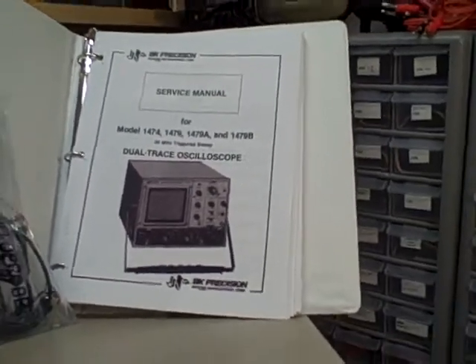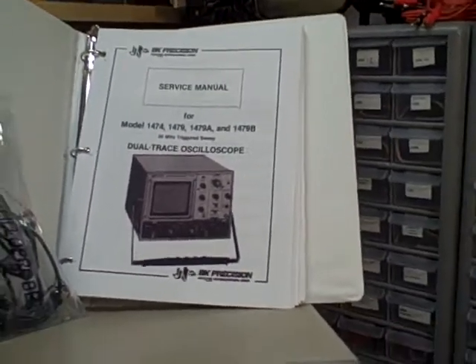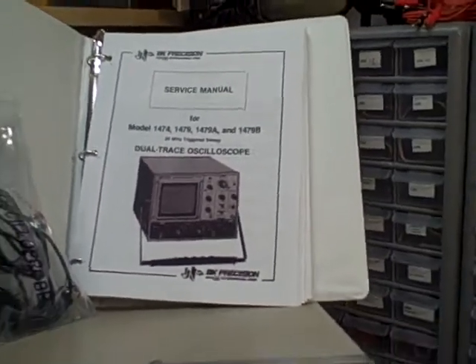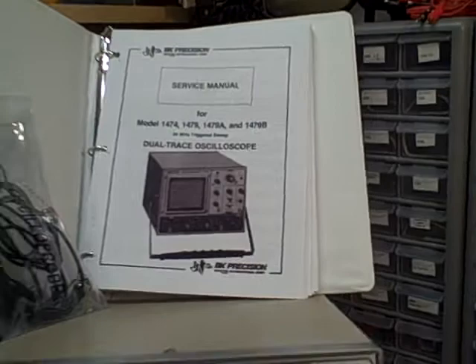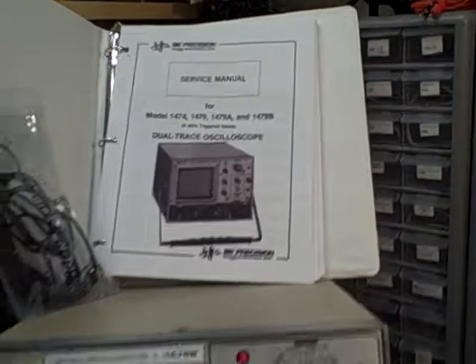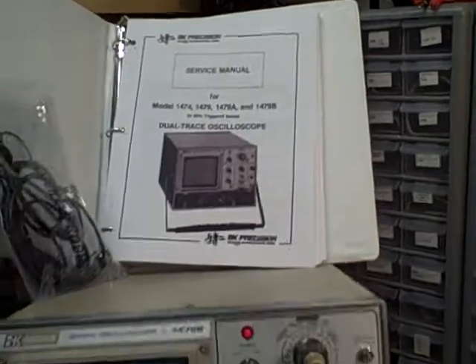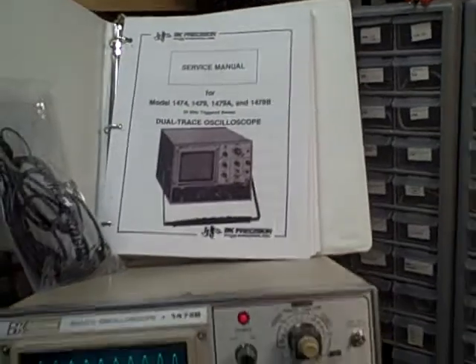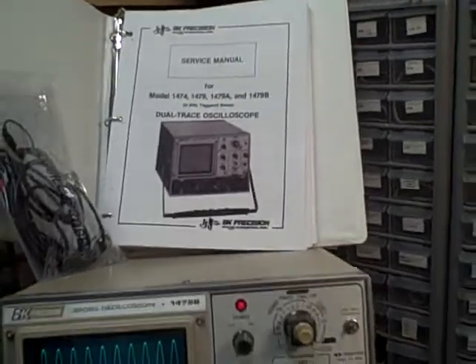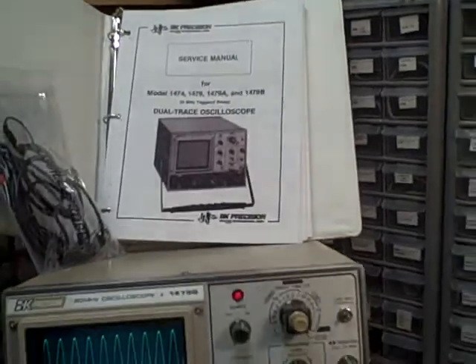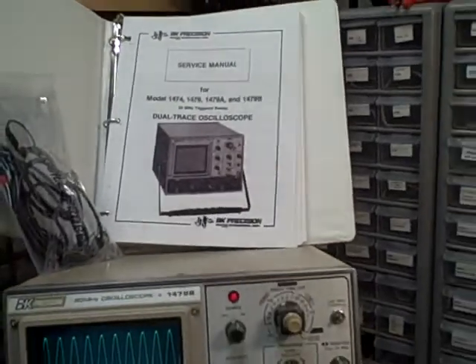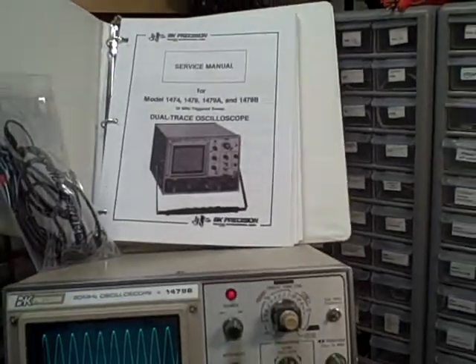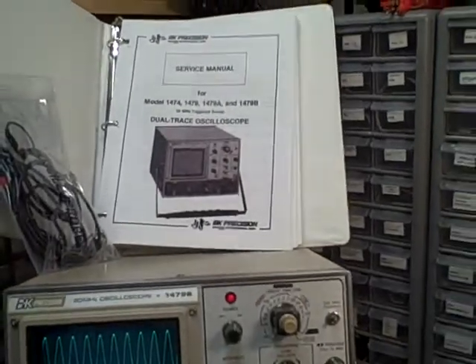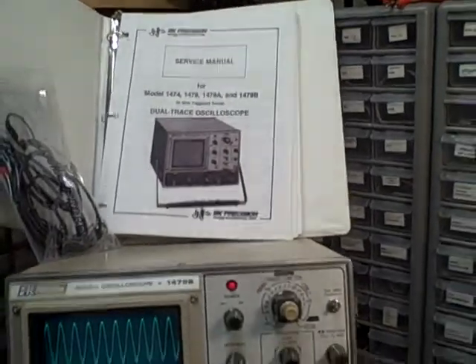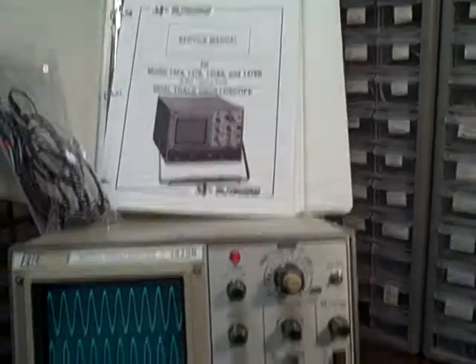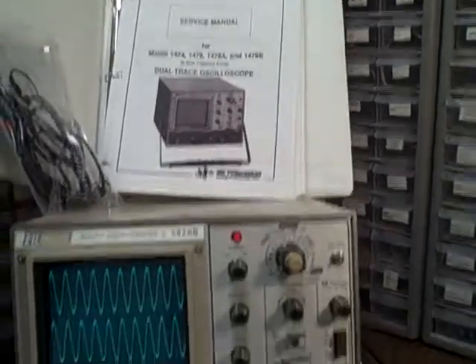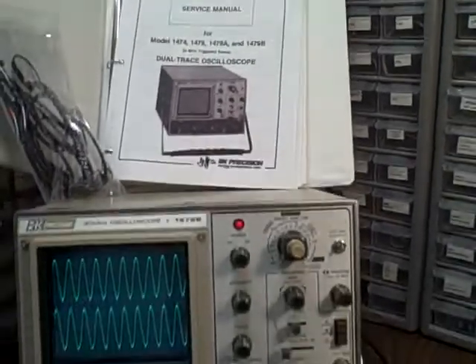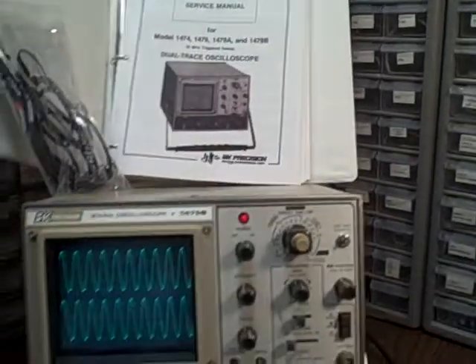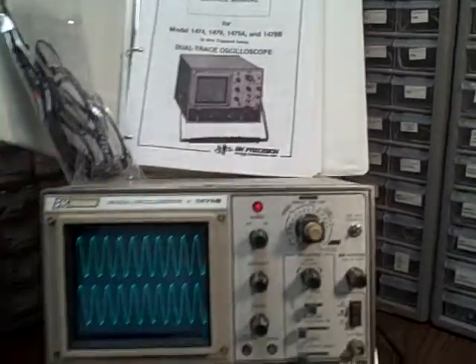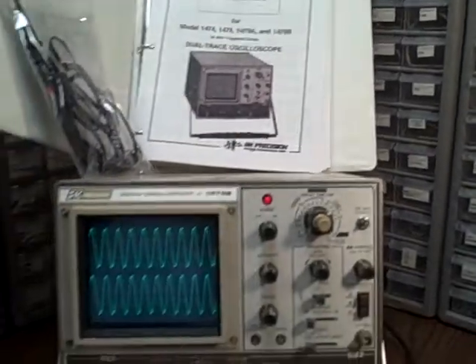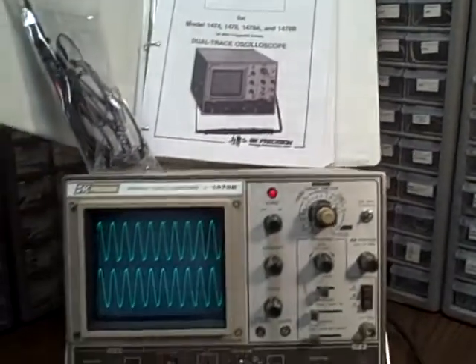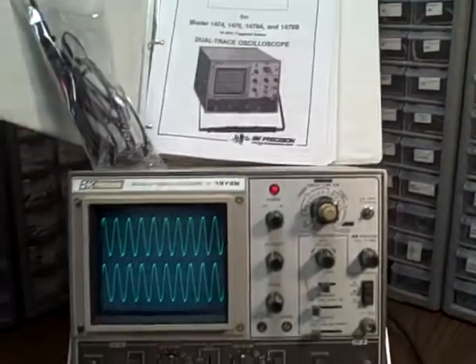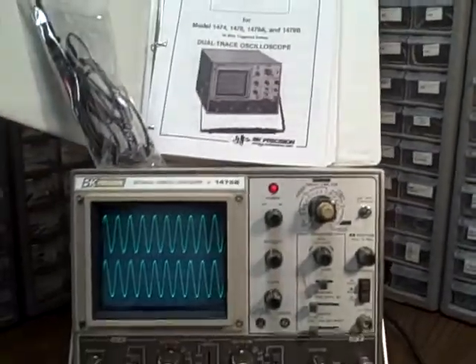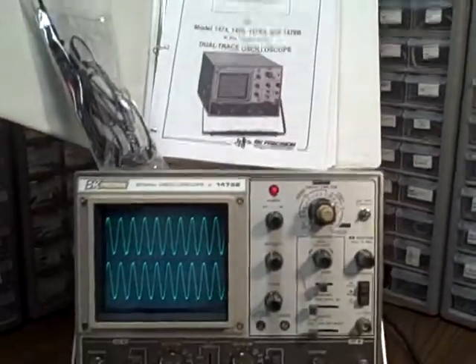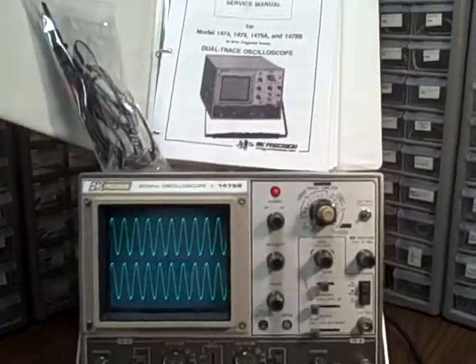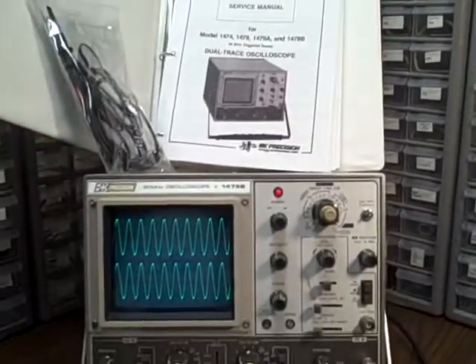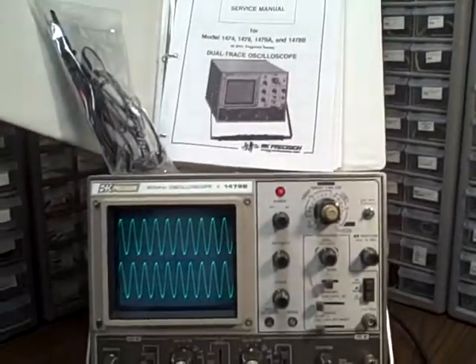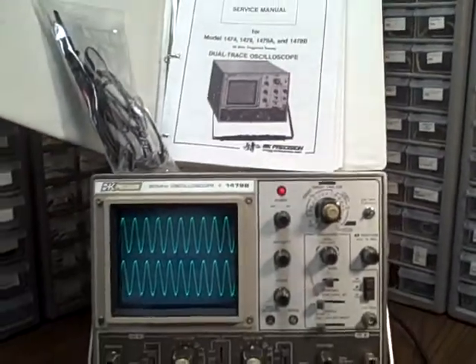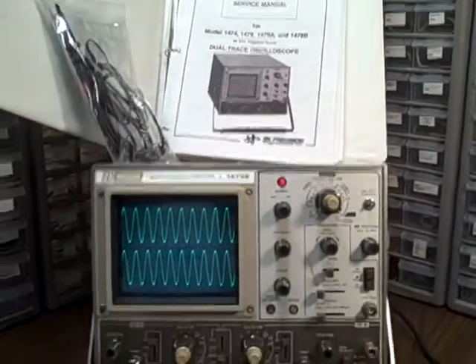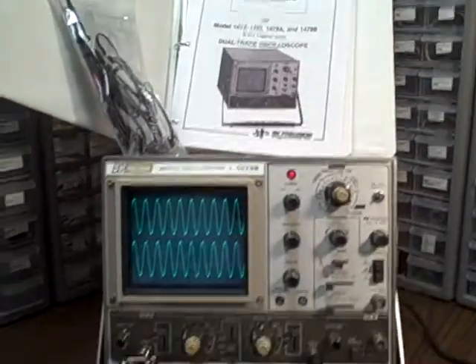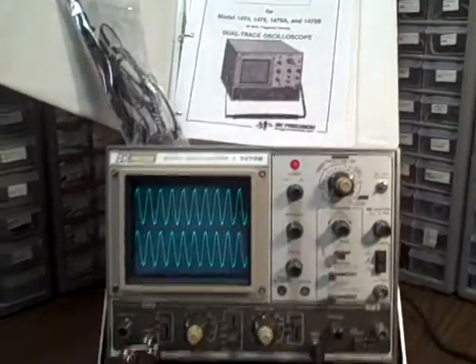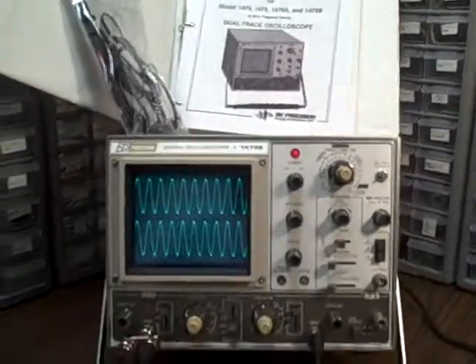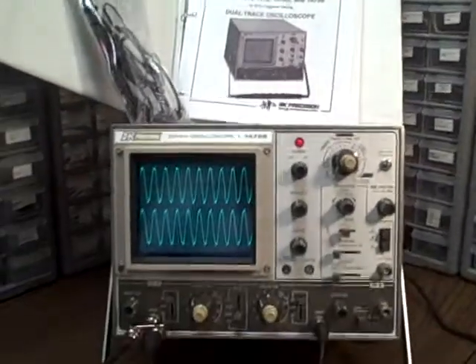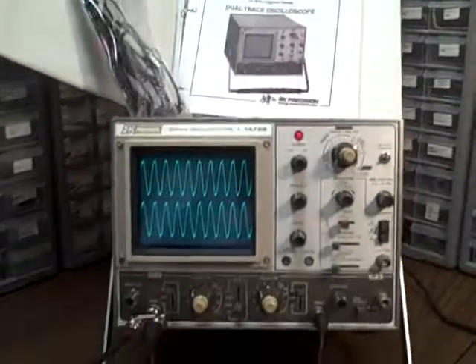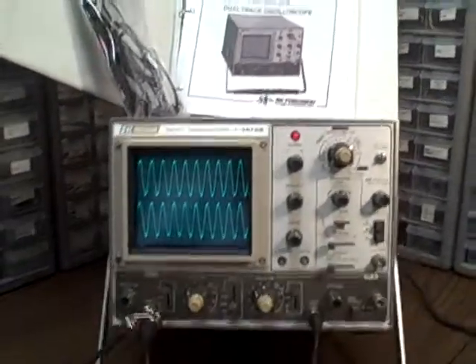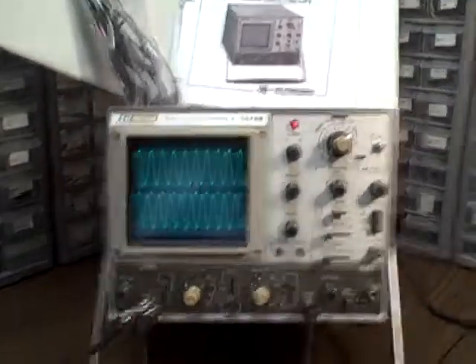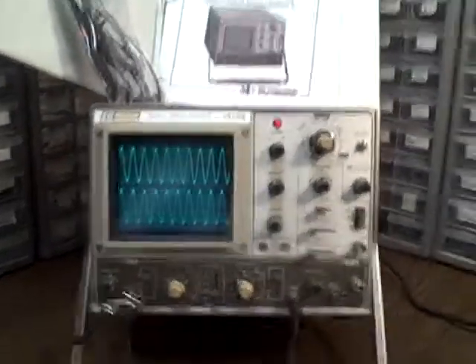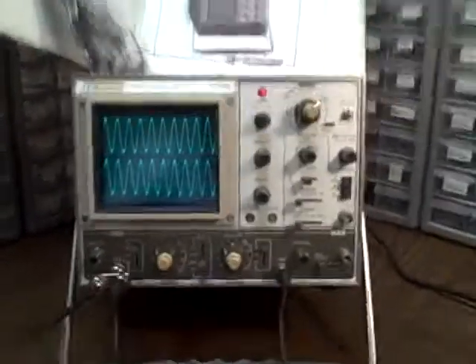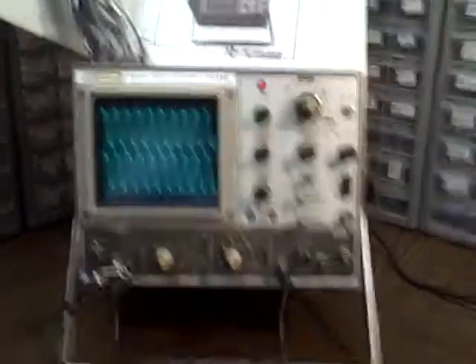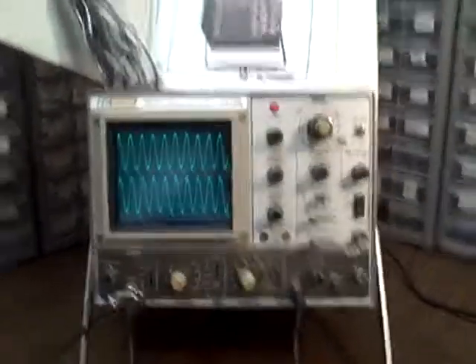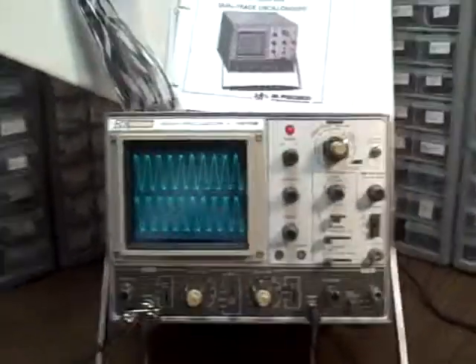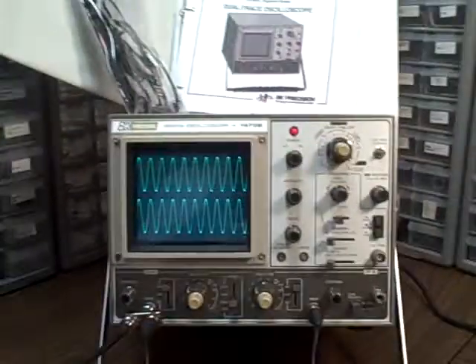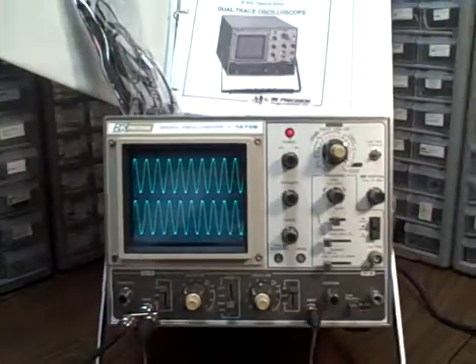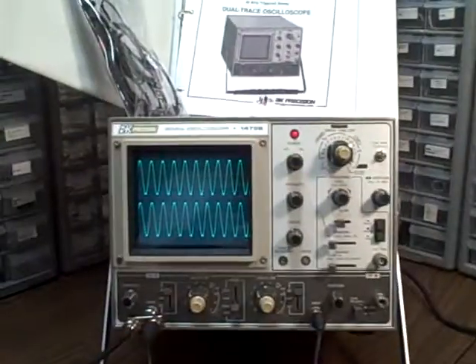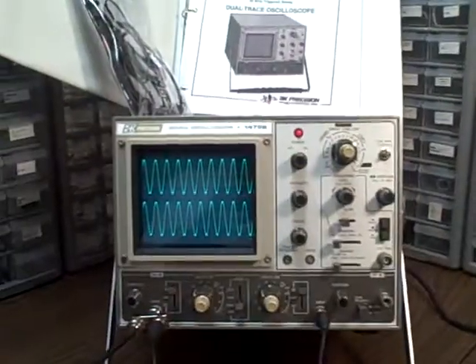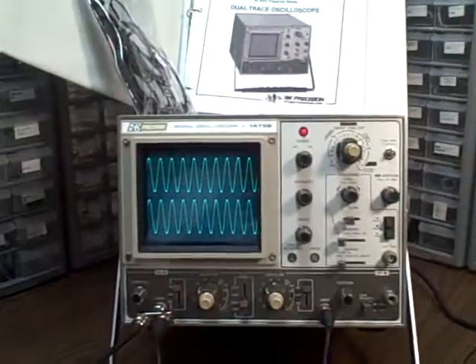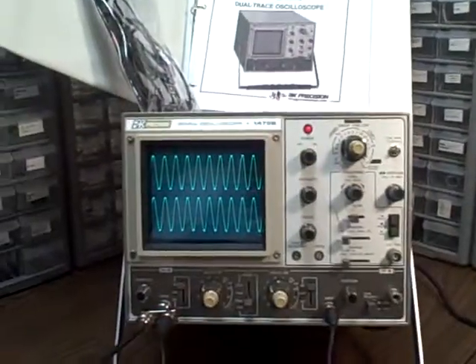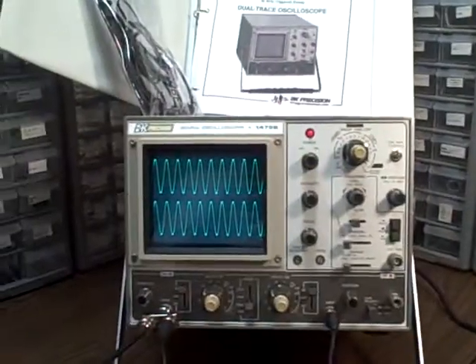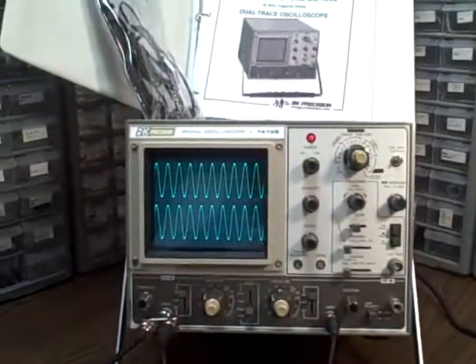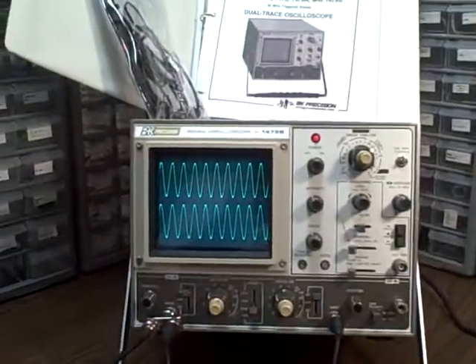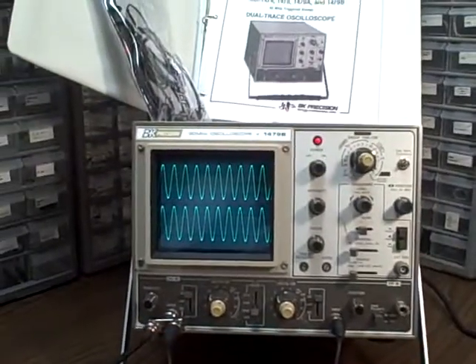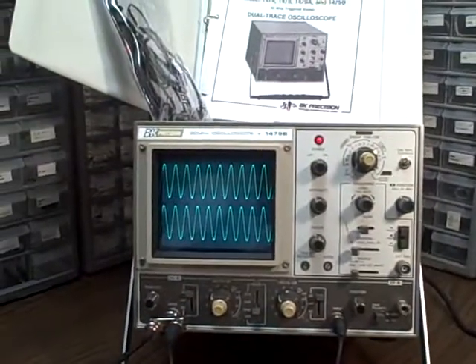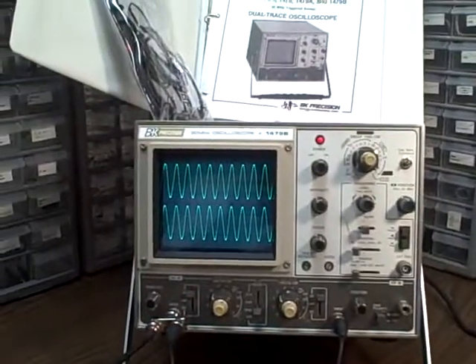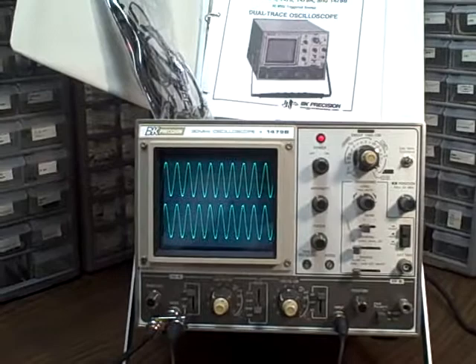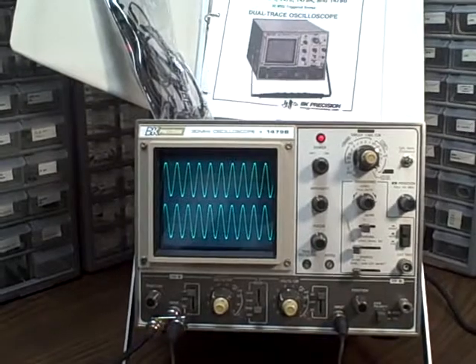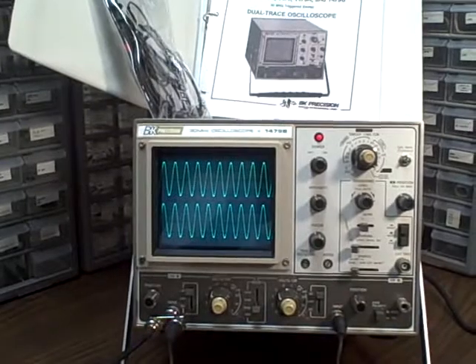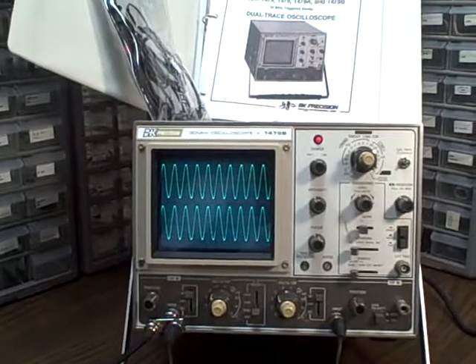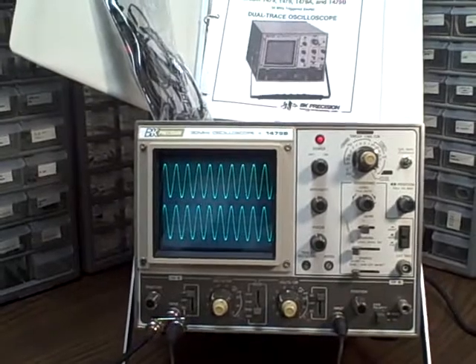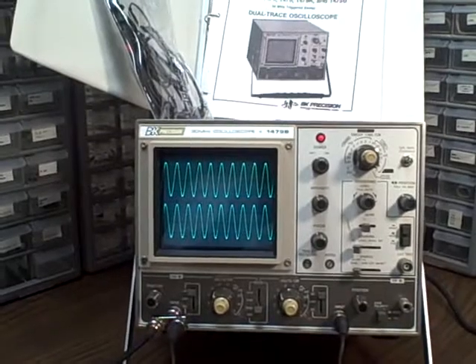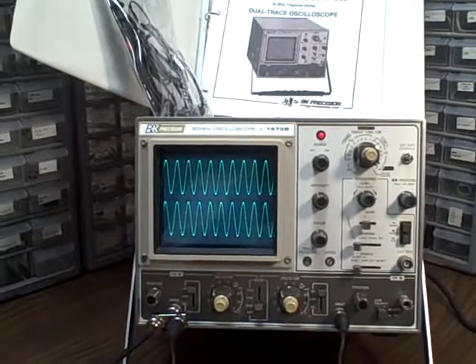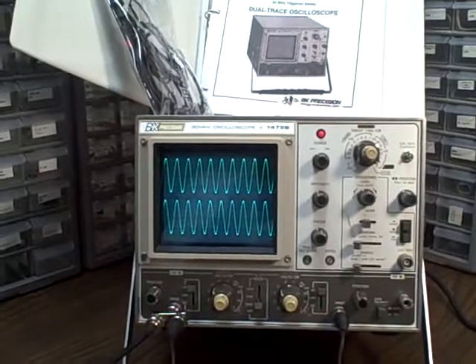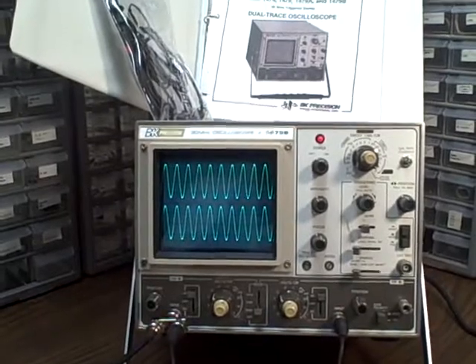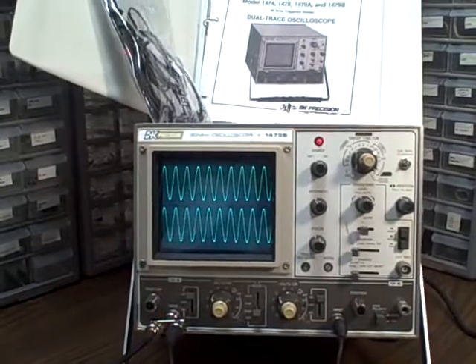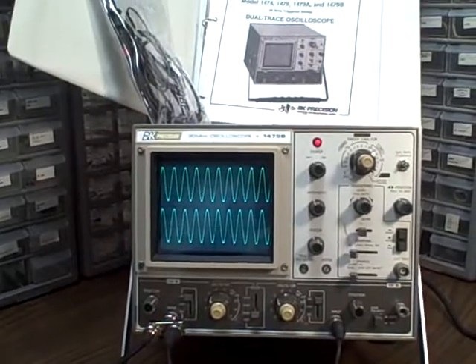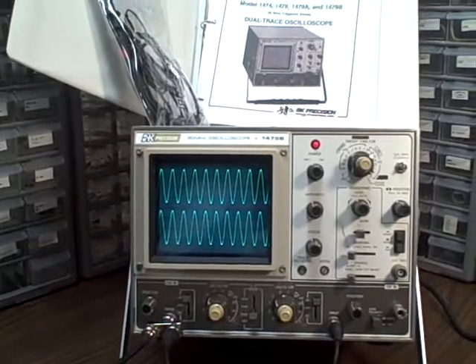So together, you're getting quite a package. Good luck, and good bidding.